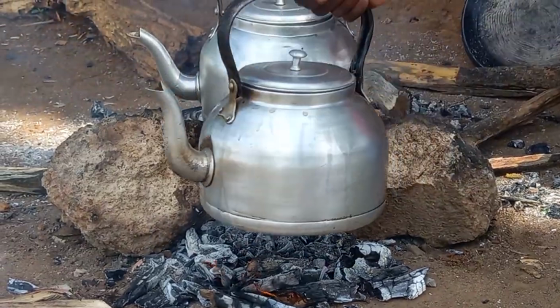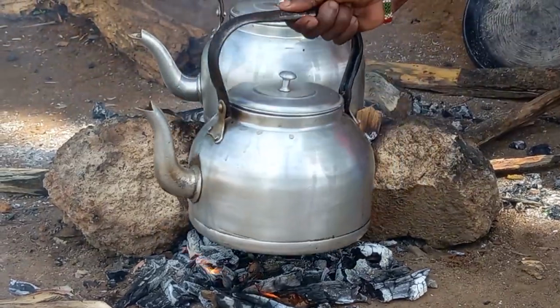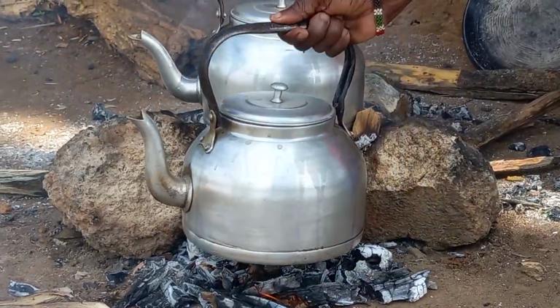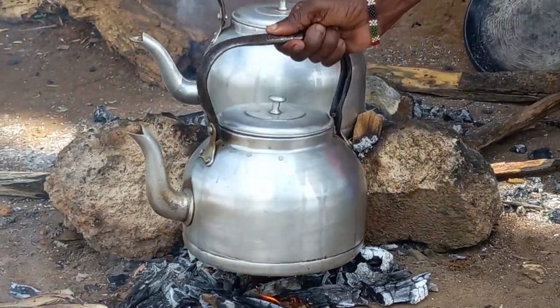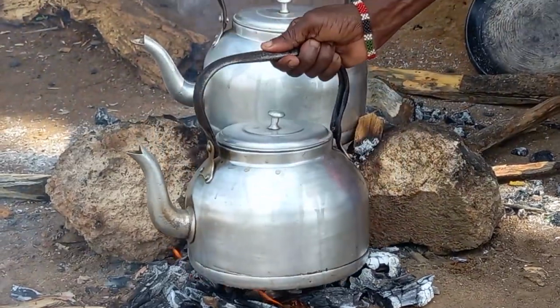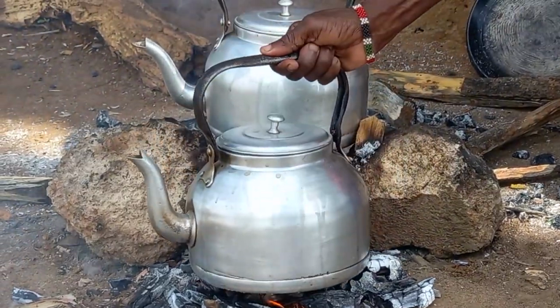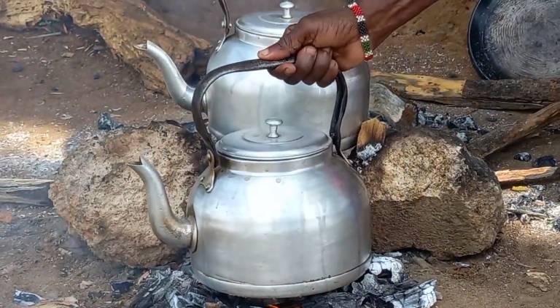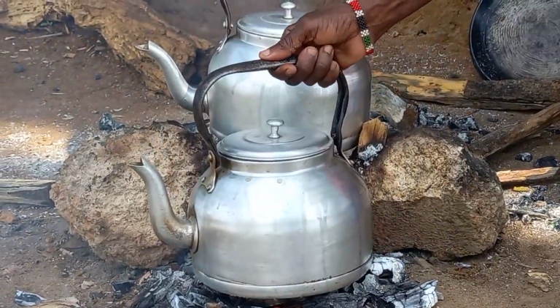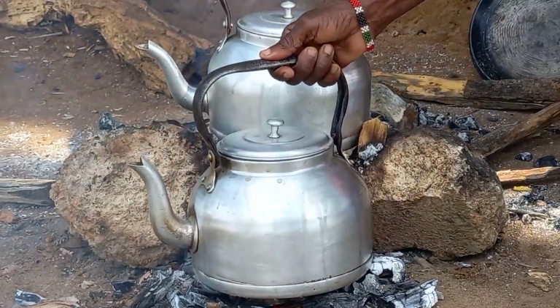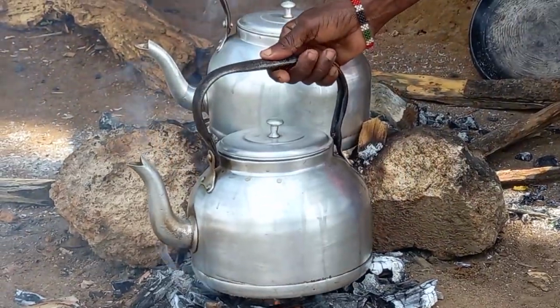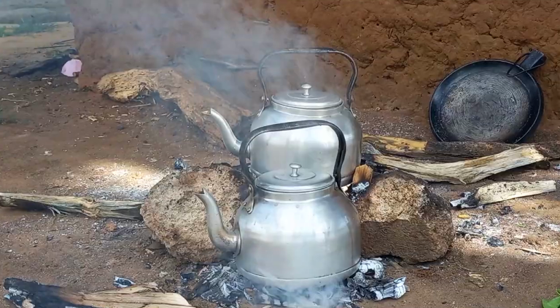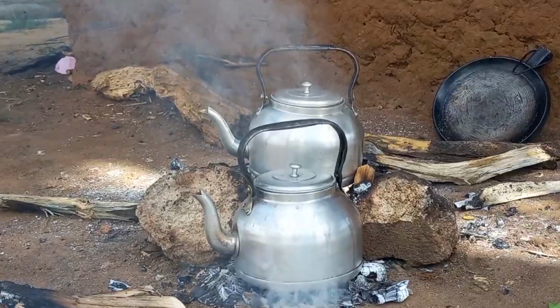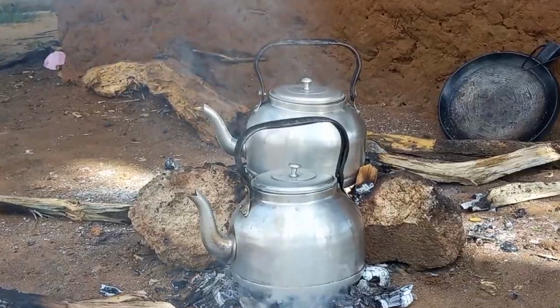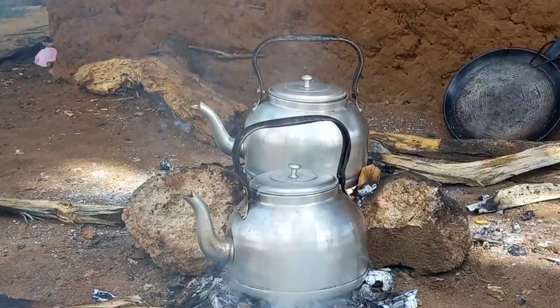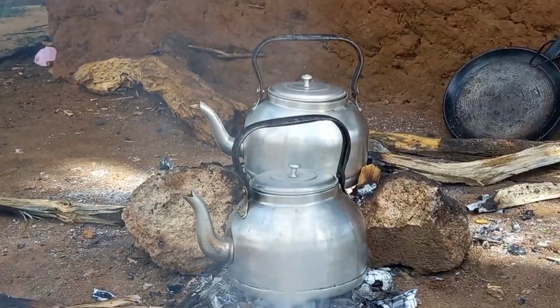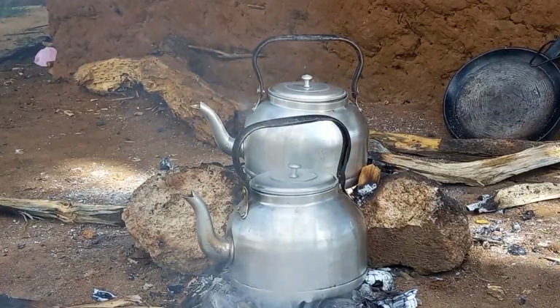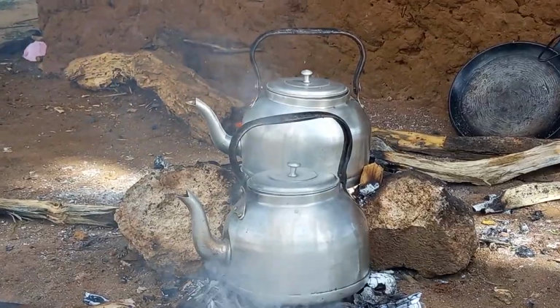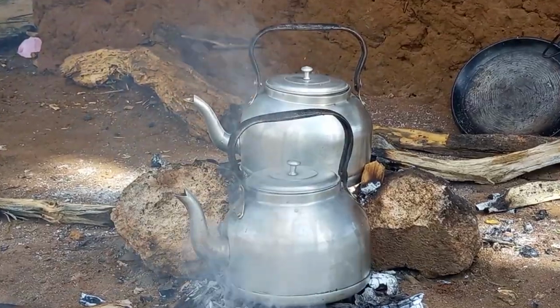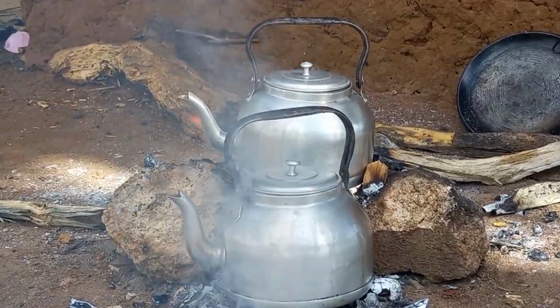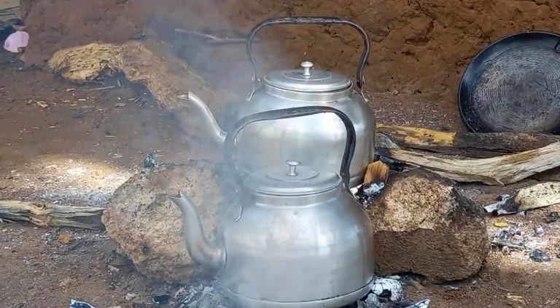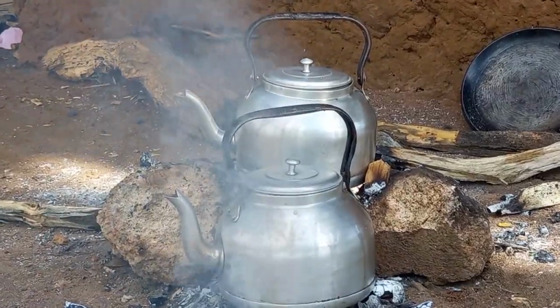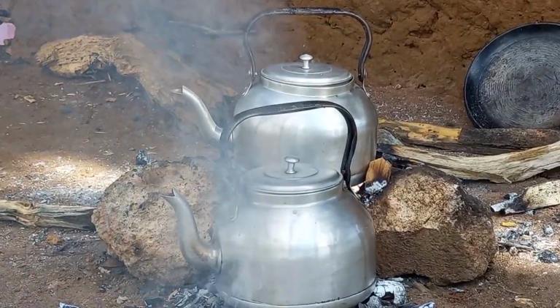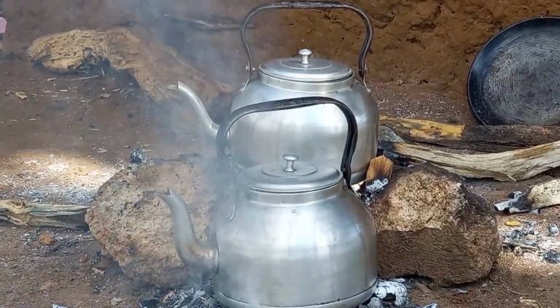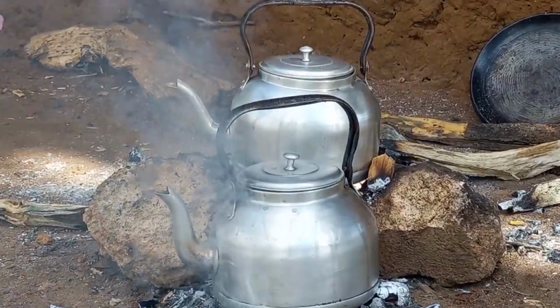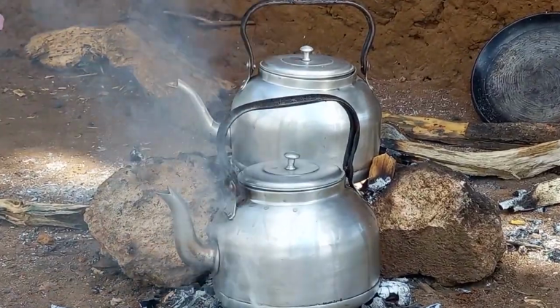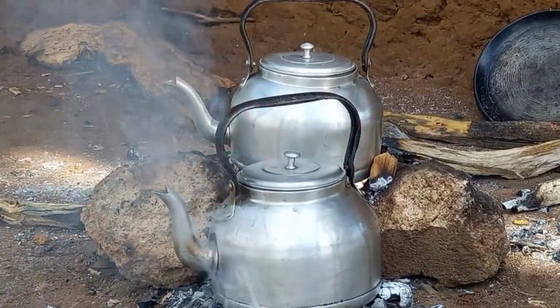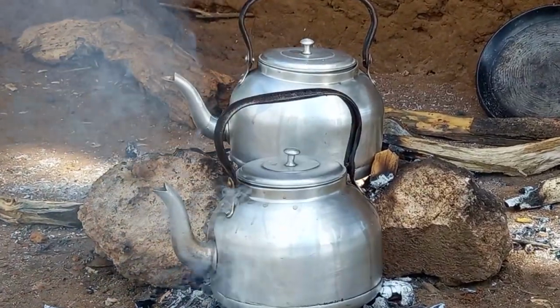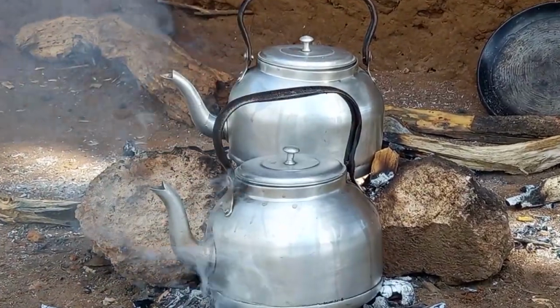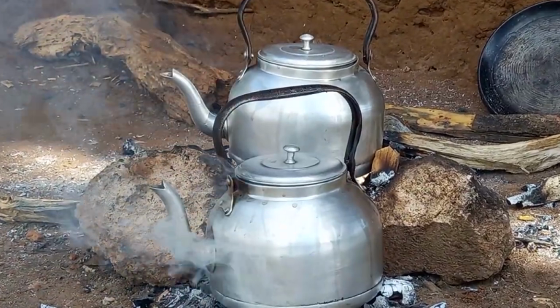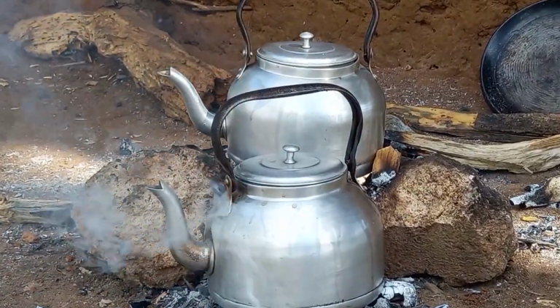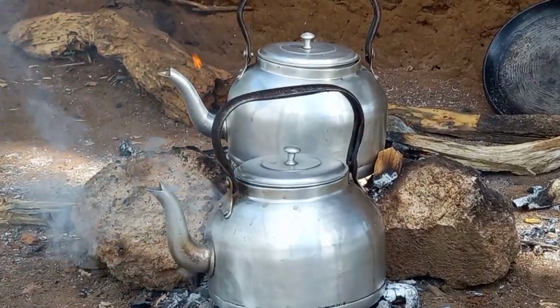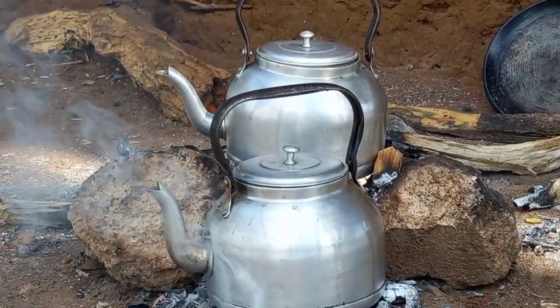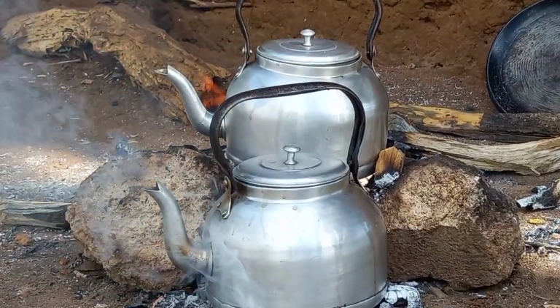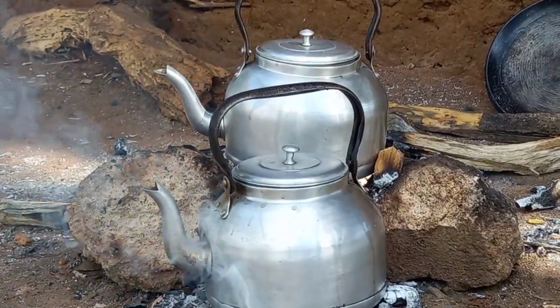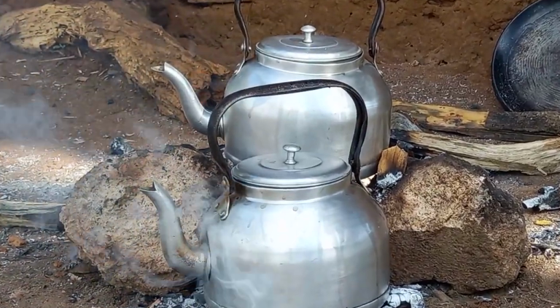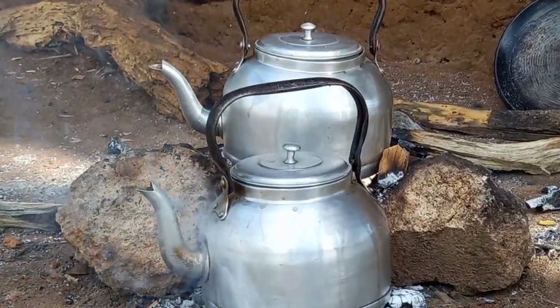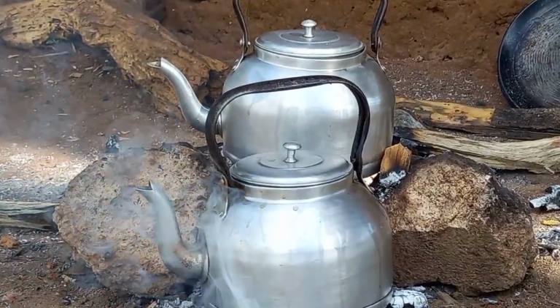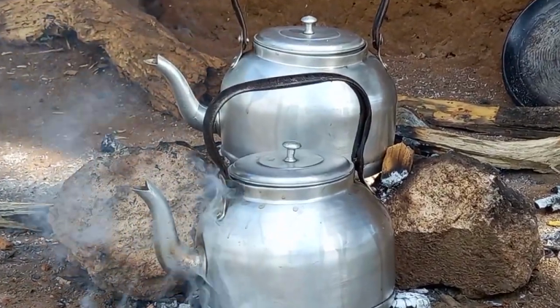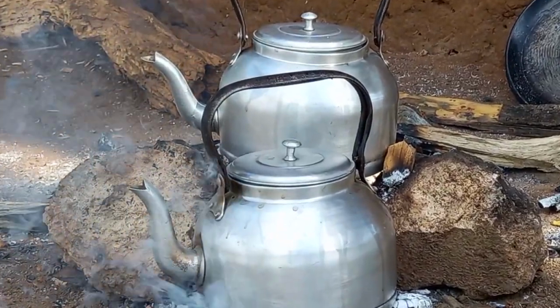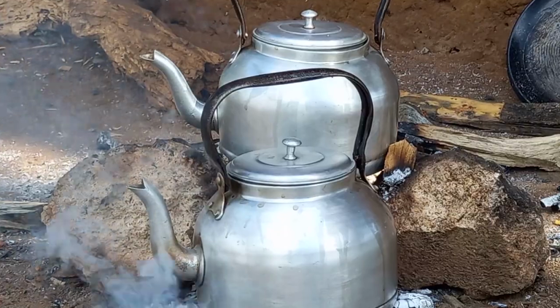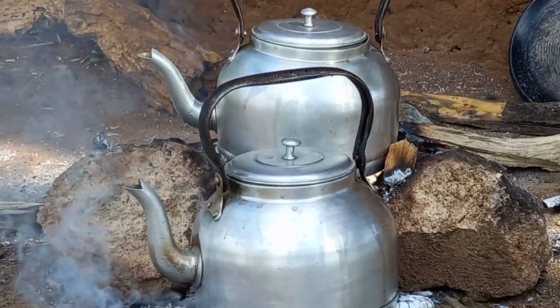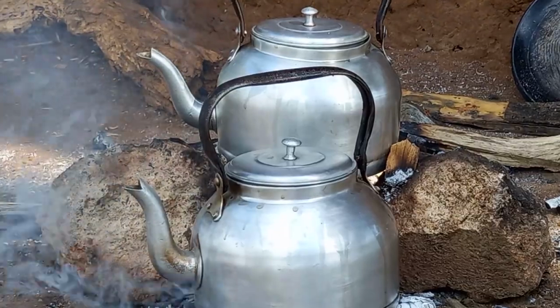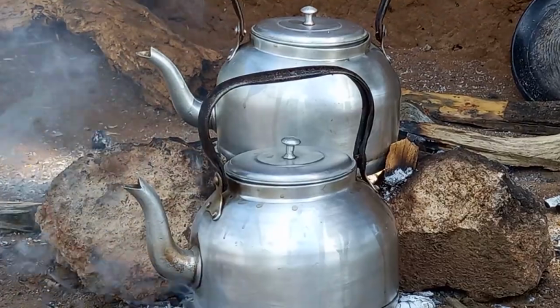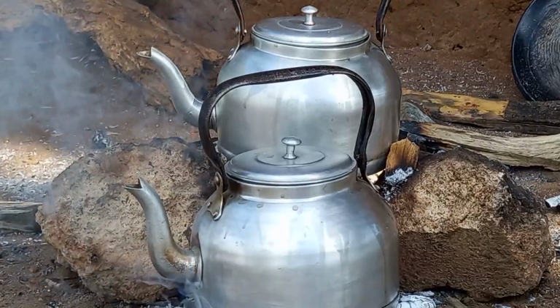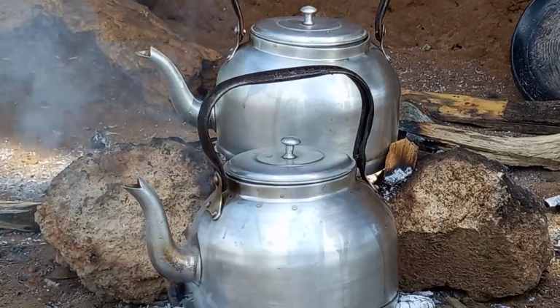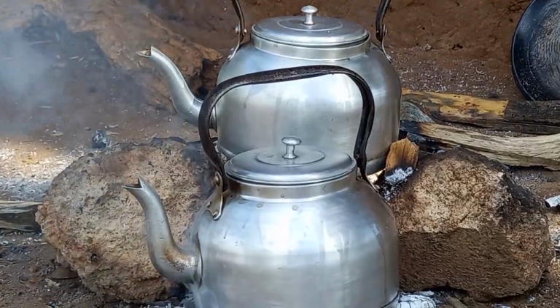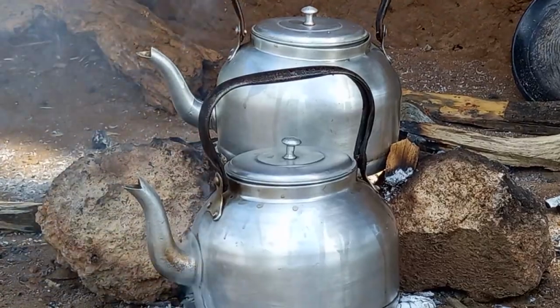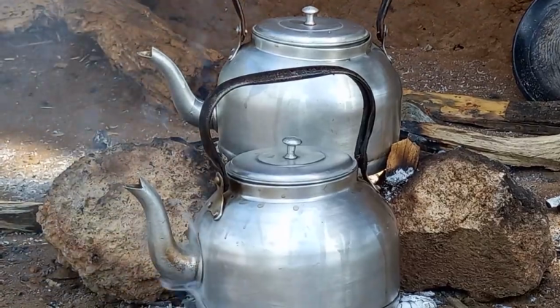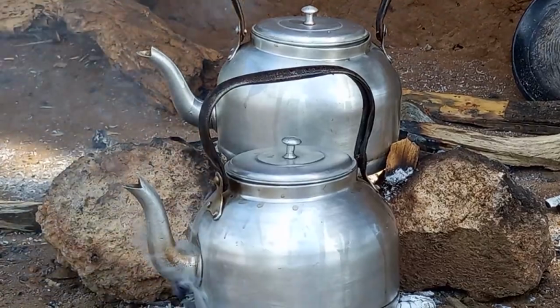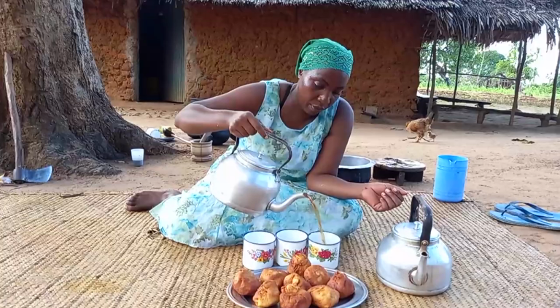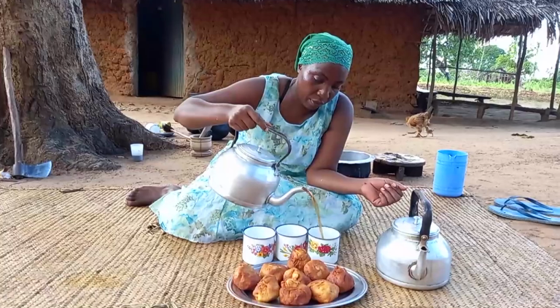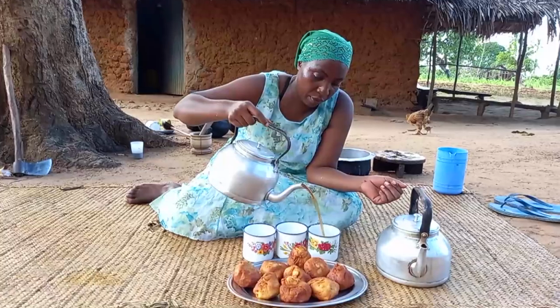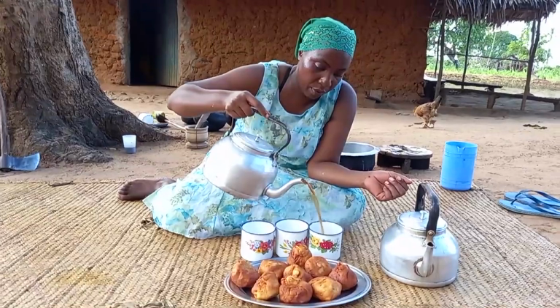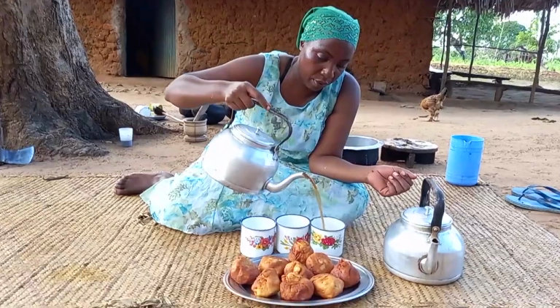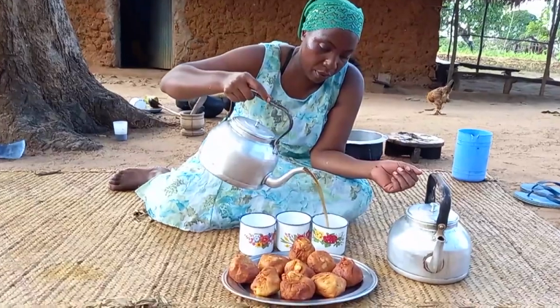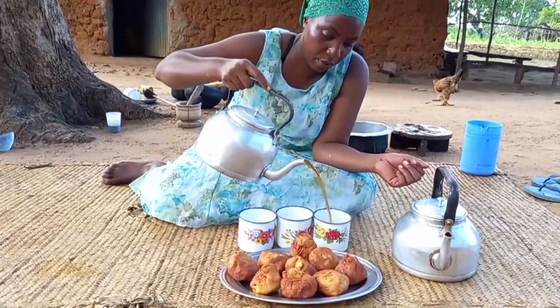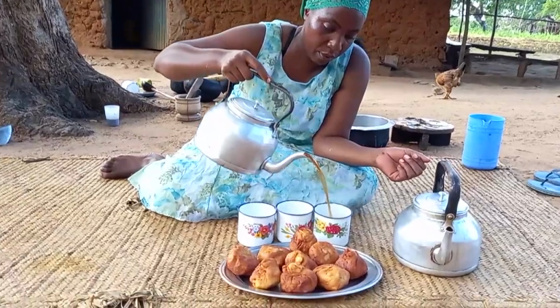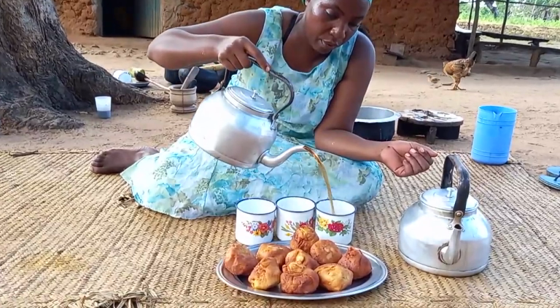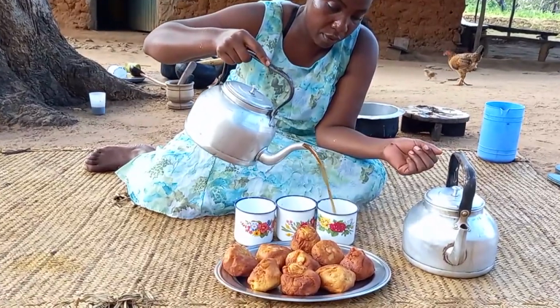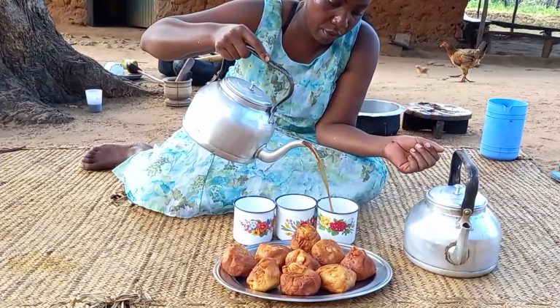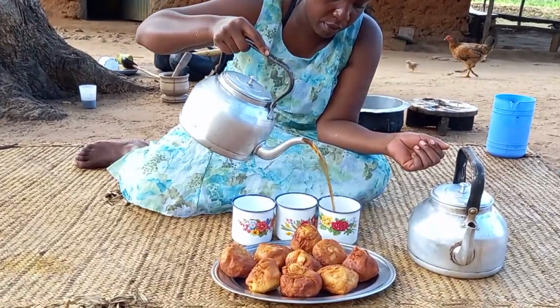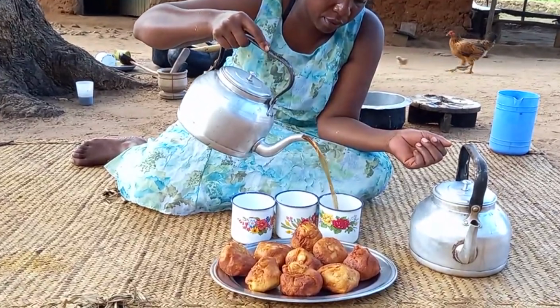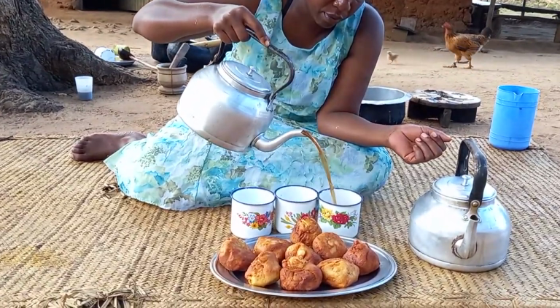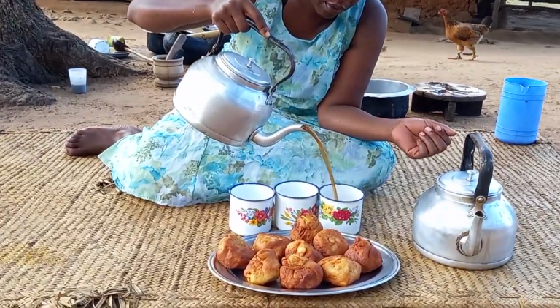With the addition of iliki to both our snack and black tea, it is the best. Nothing but the best — I love it.